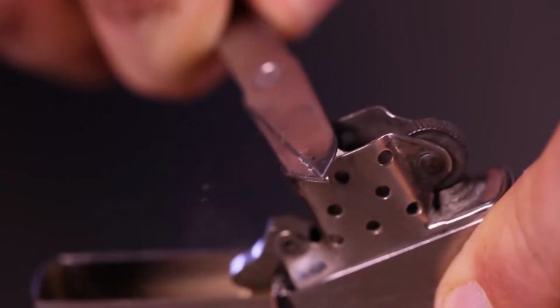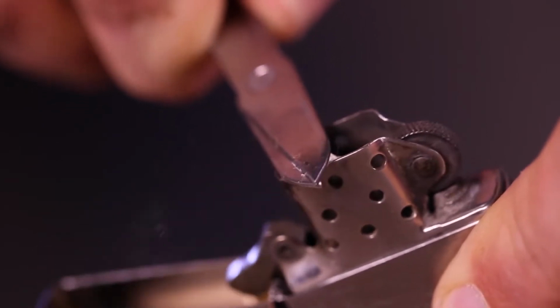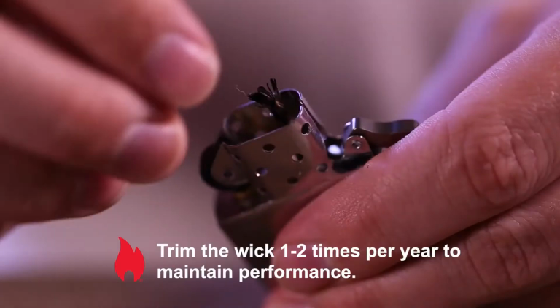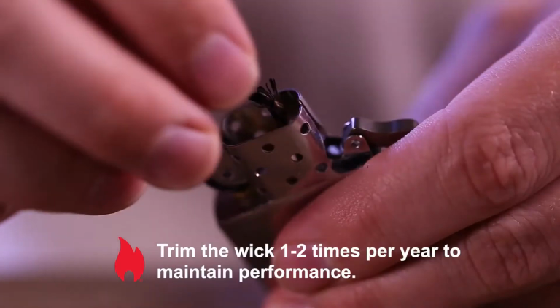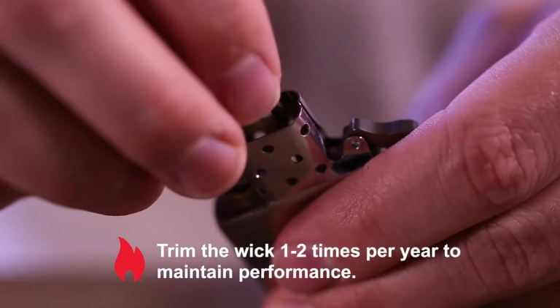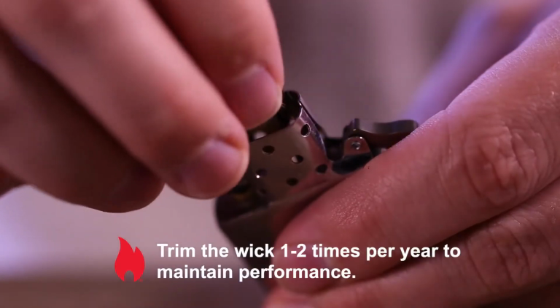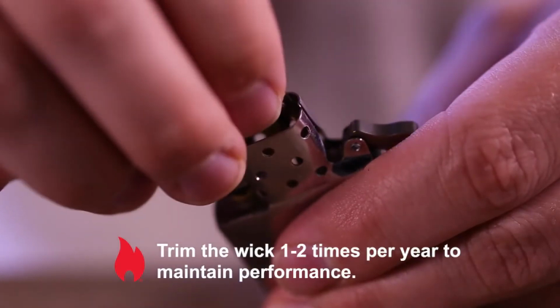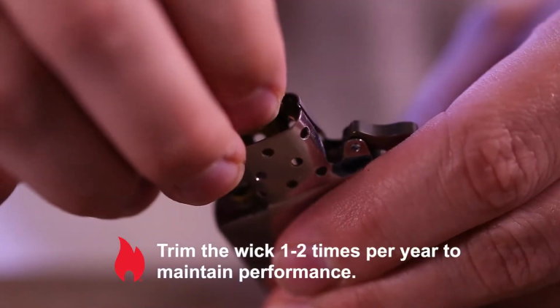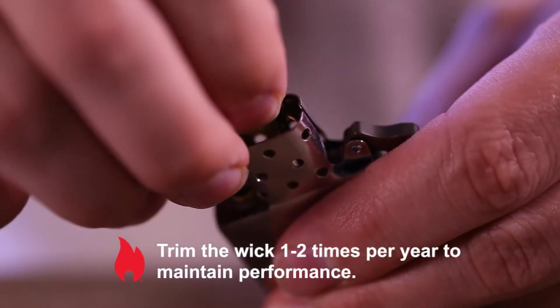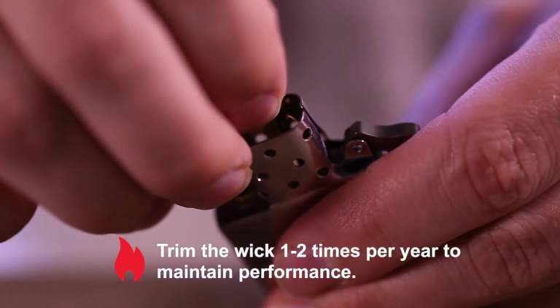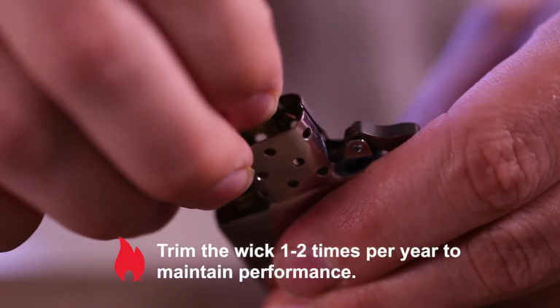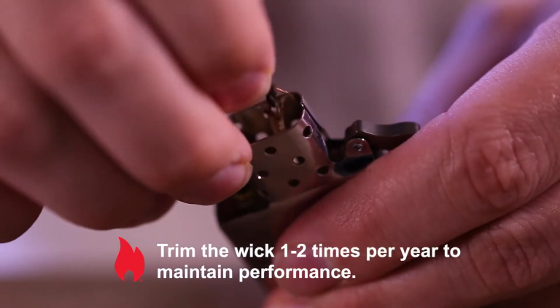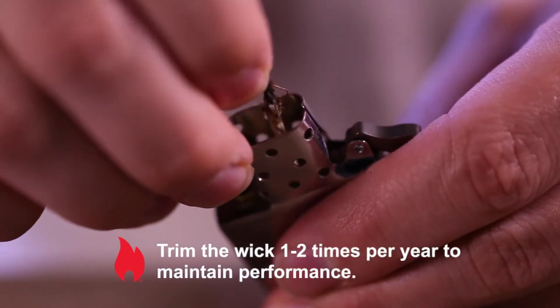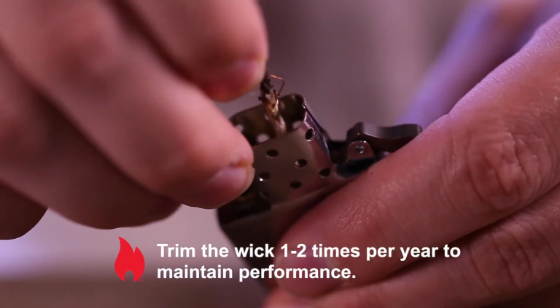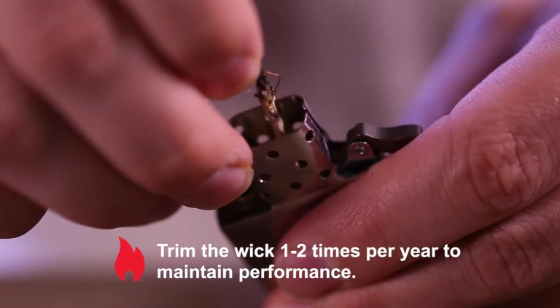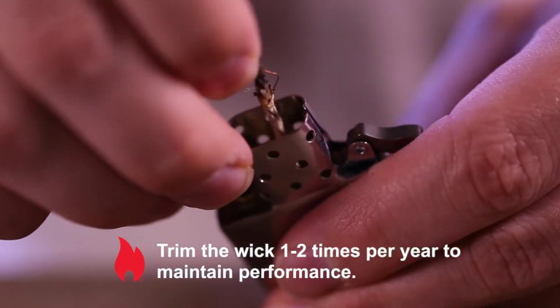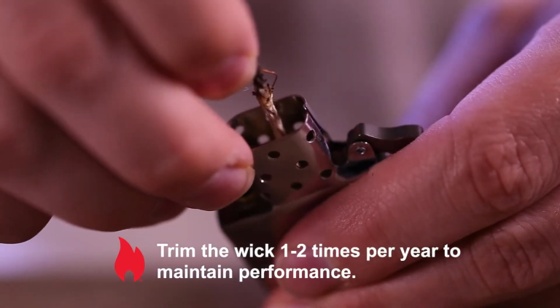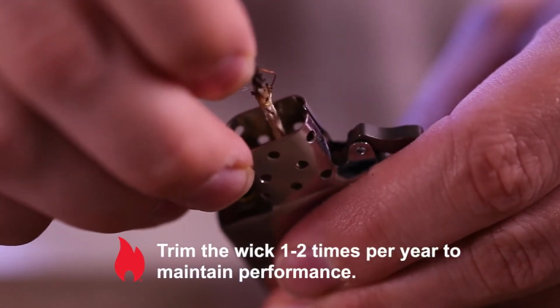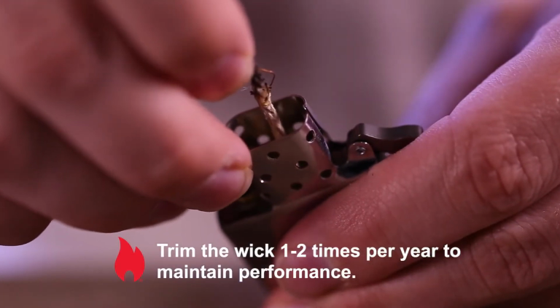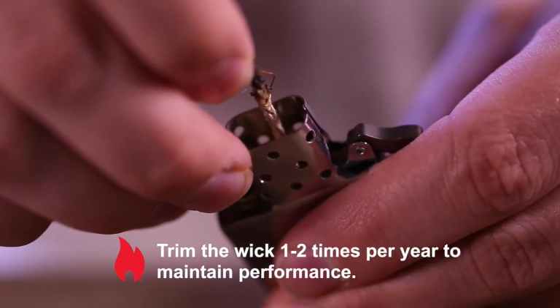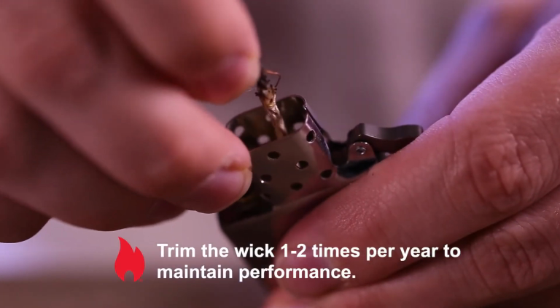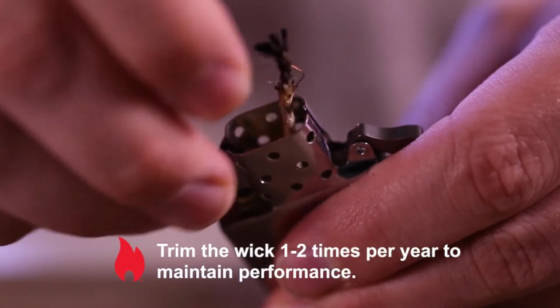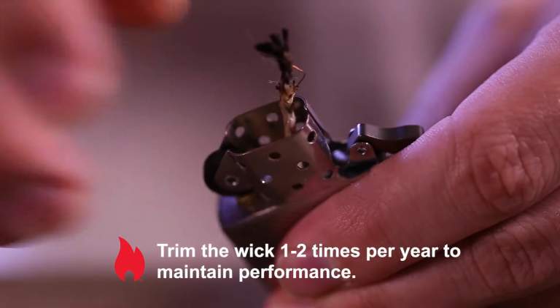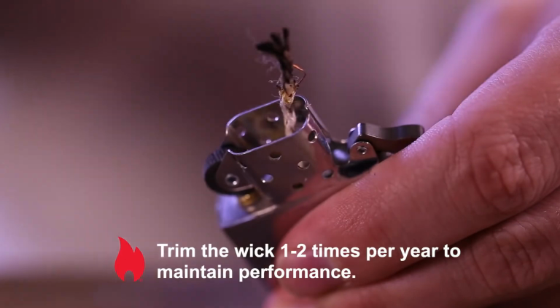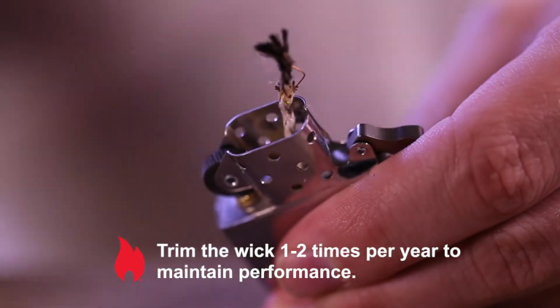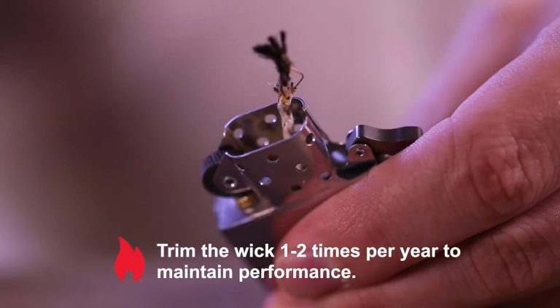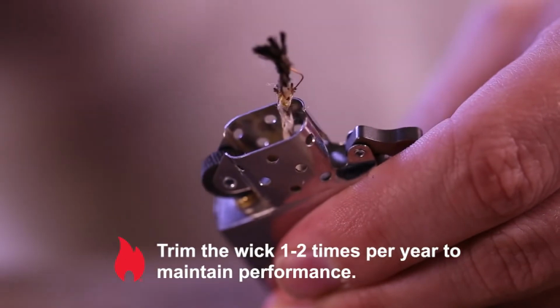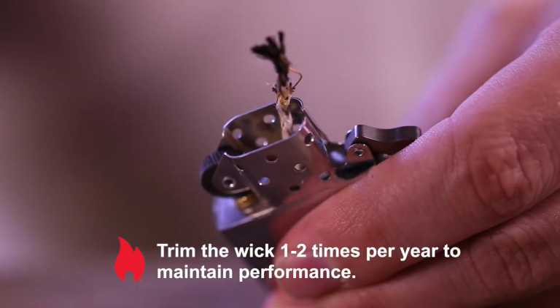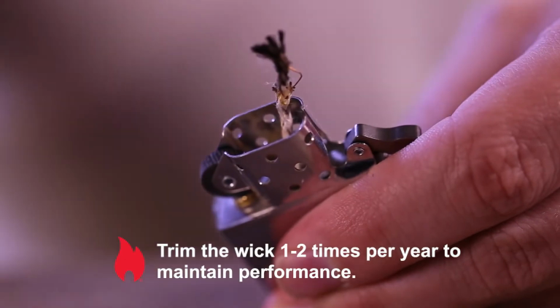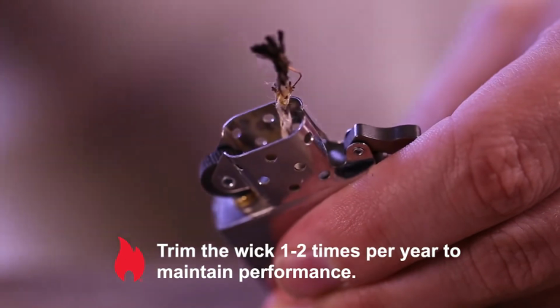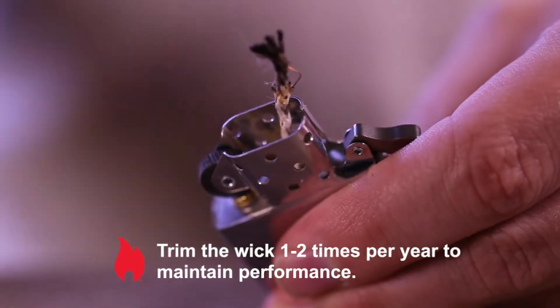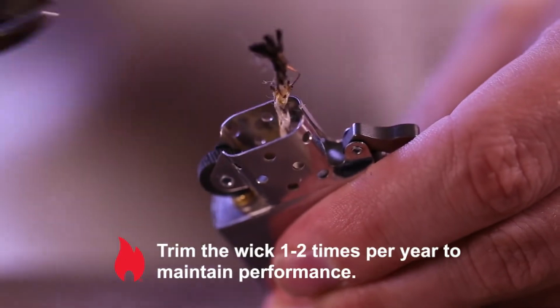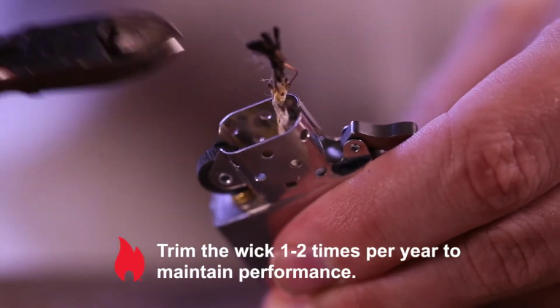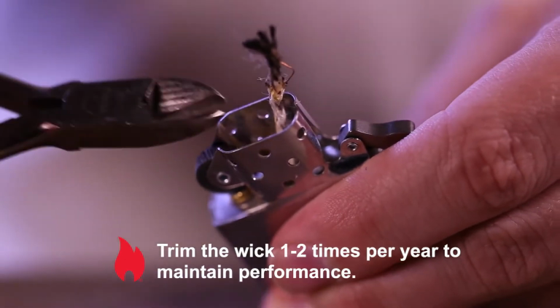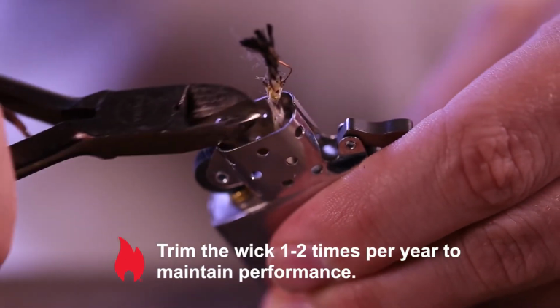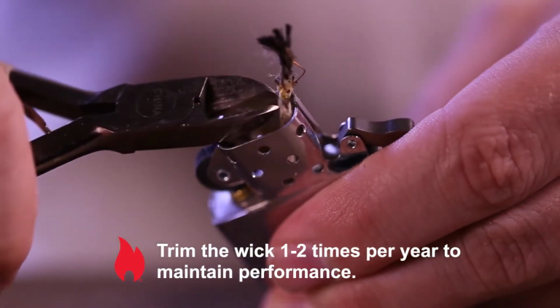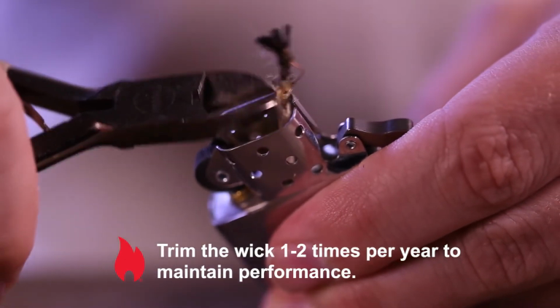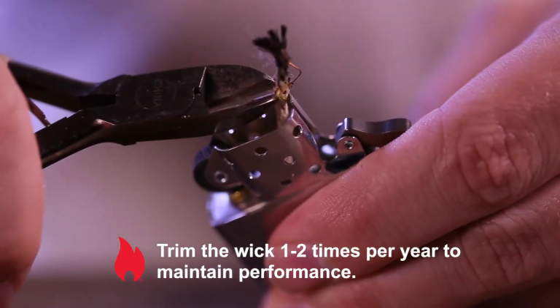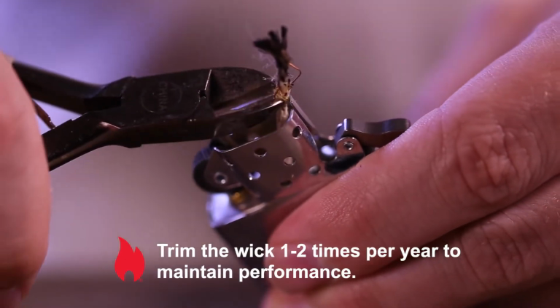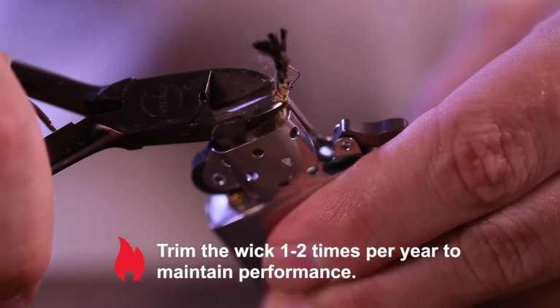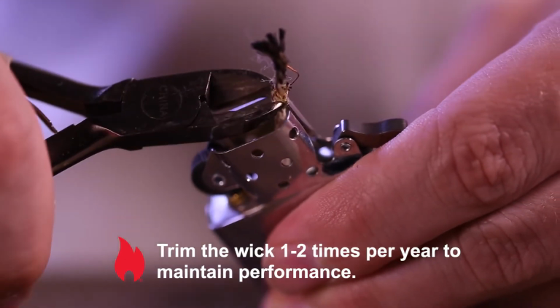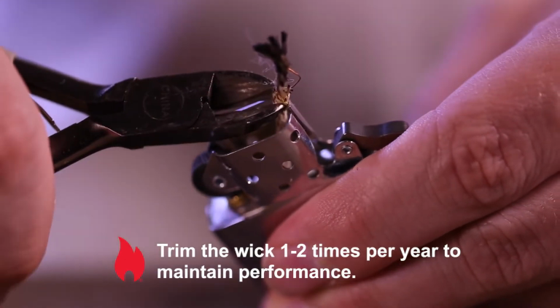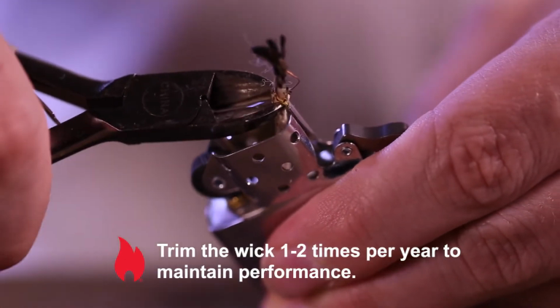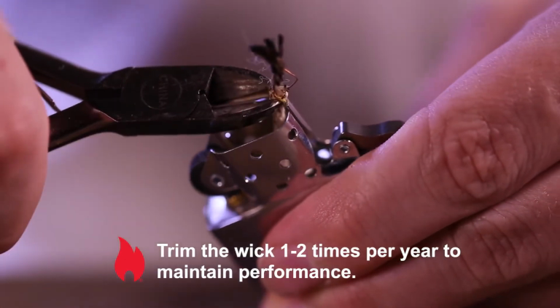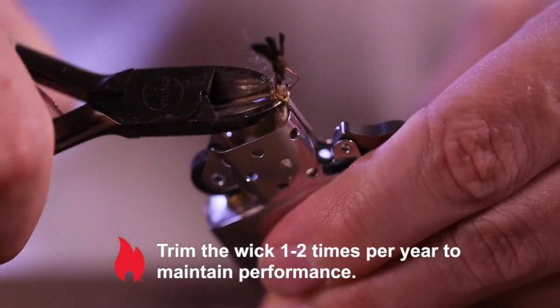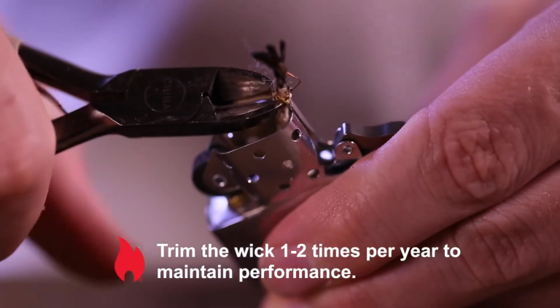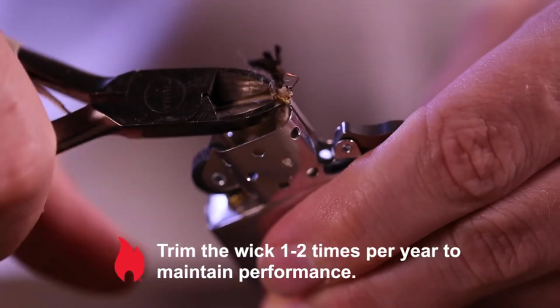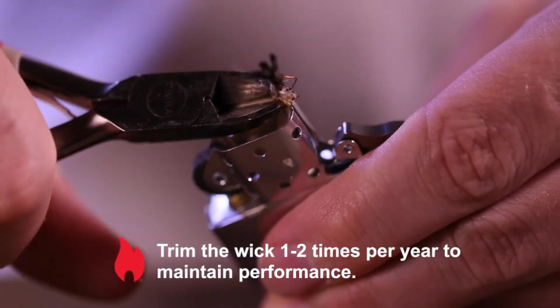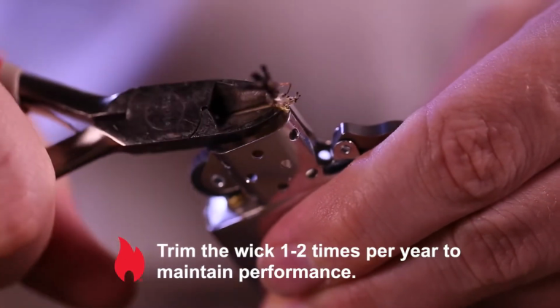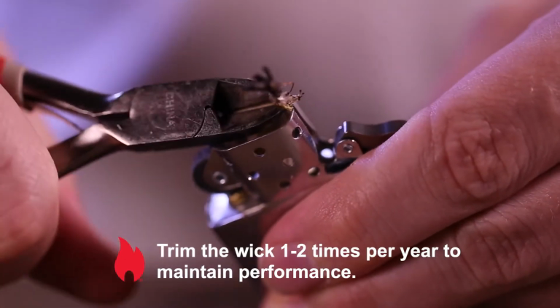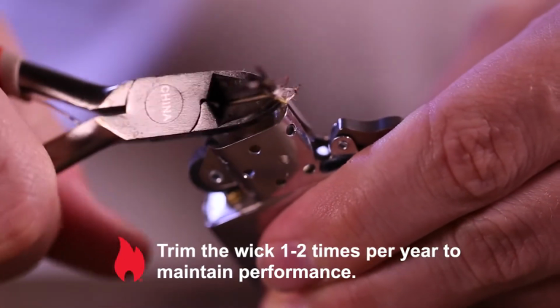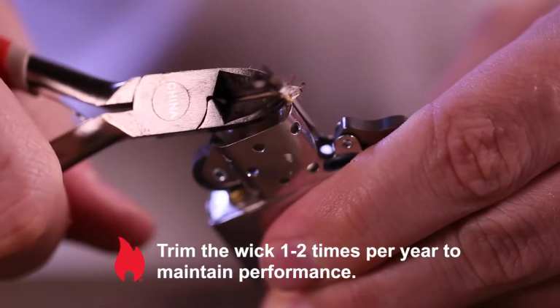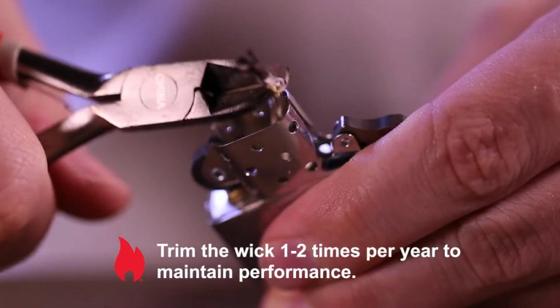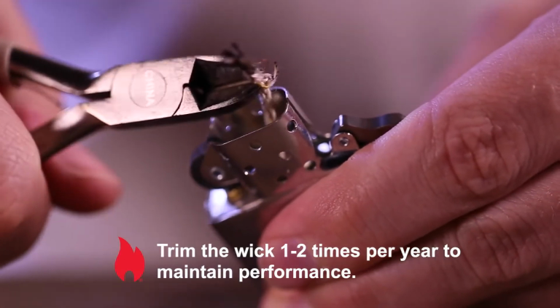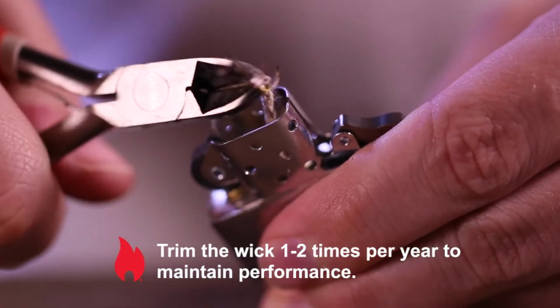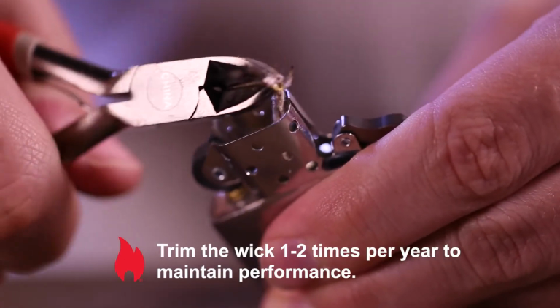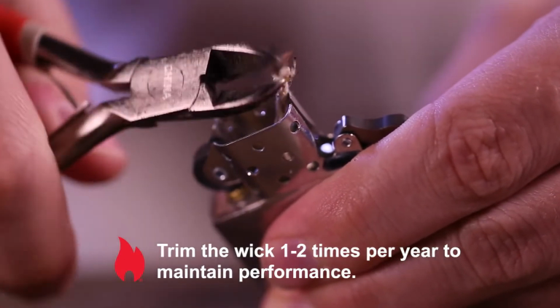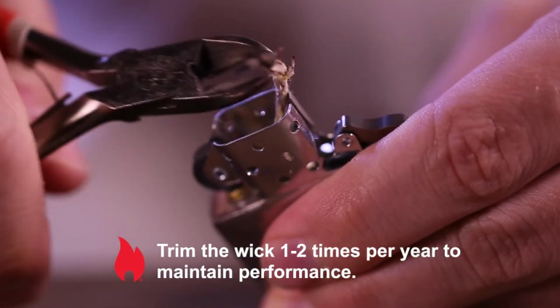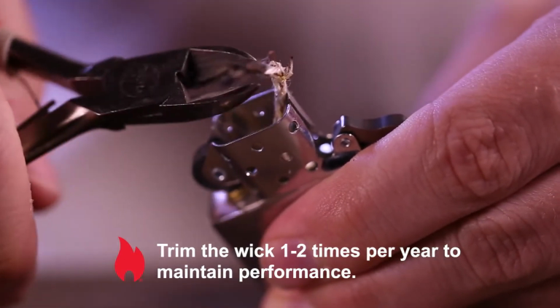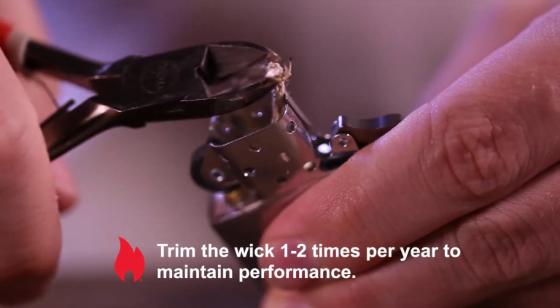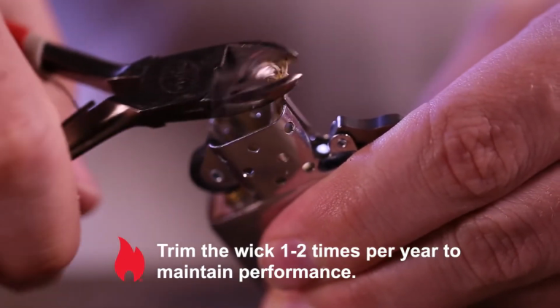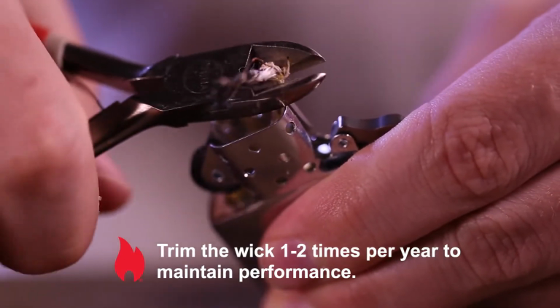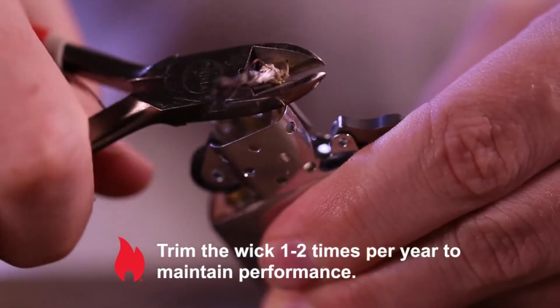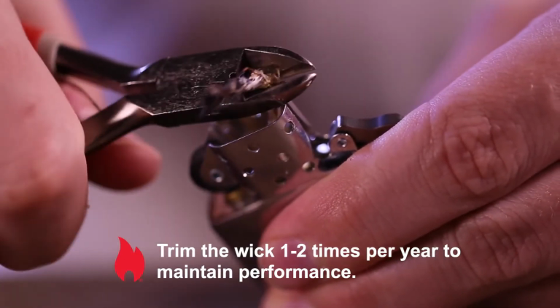This should be performed once or twice a year. Each wick is almost four inches in length, so after two to three trimmings, you'll need to replace the wick.